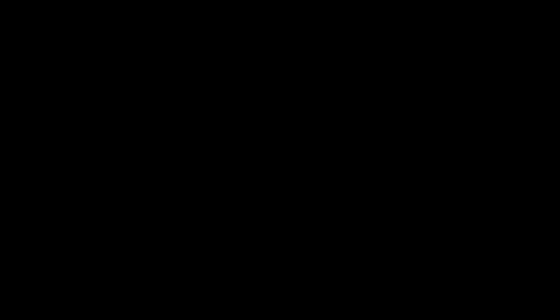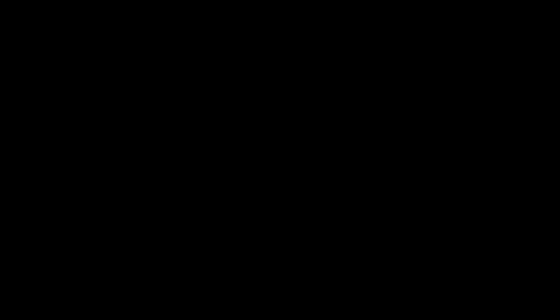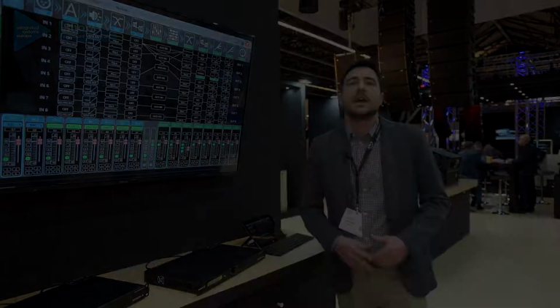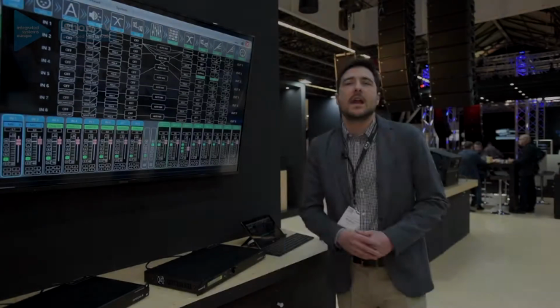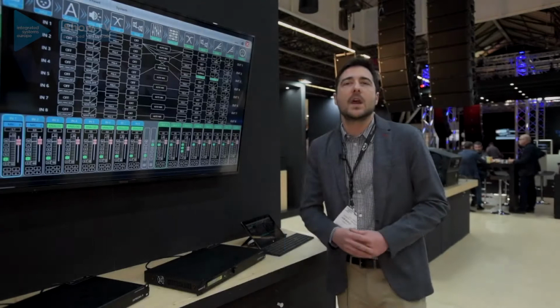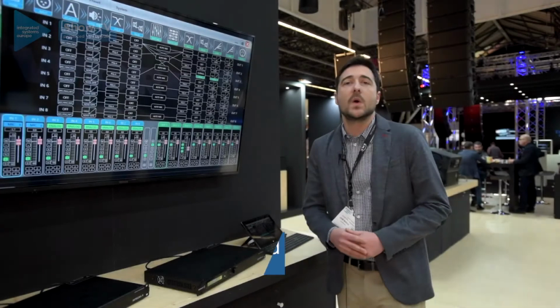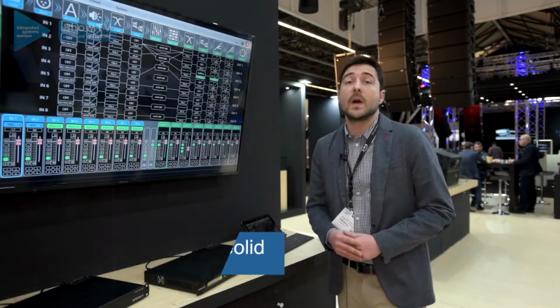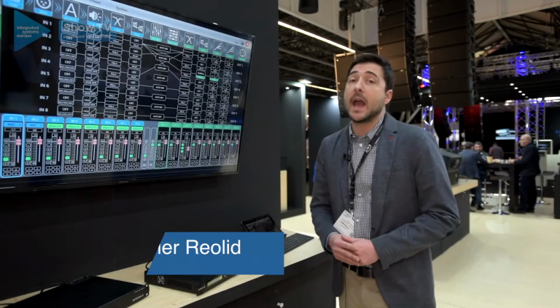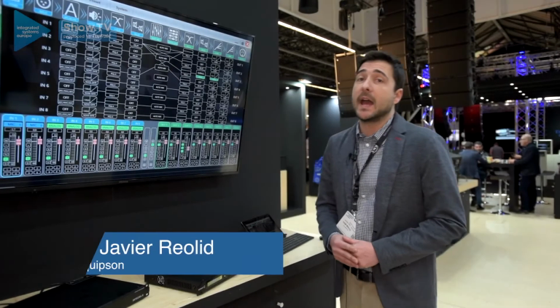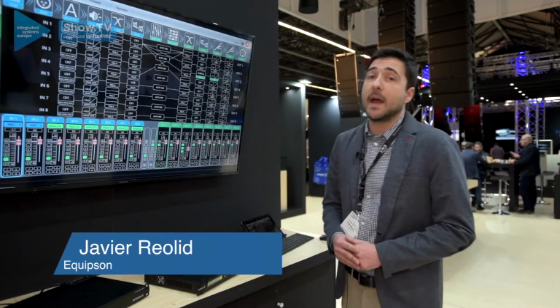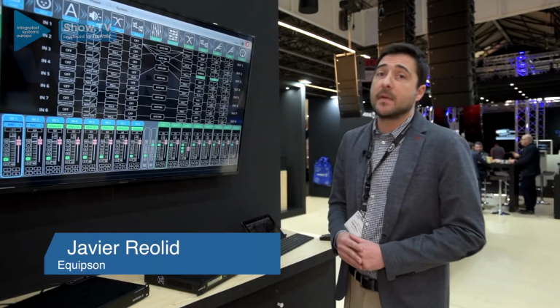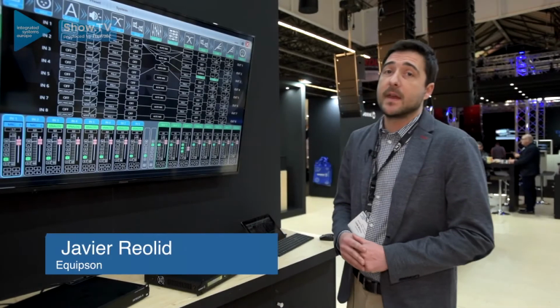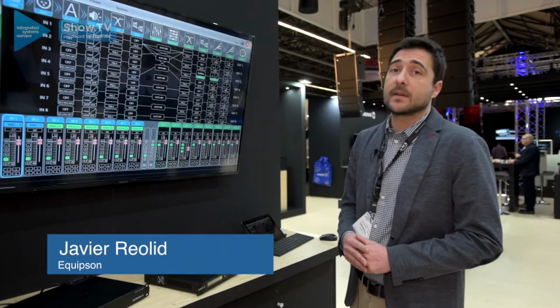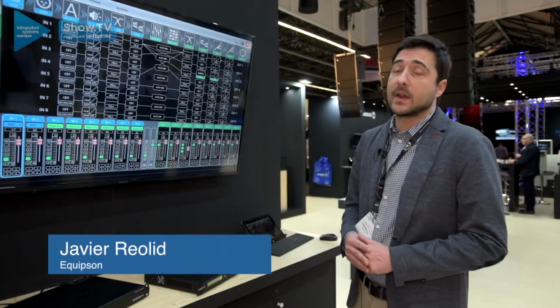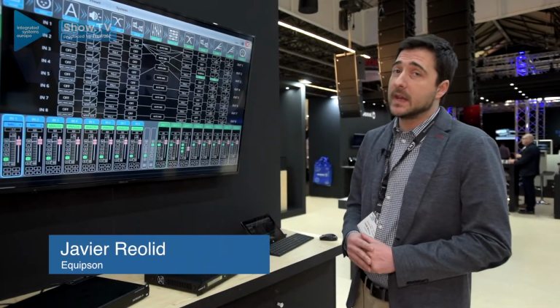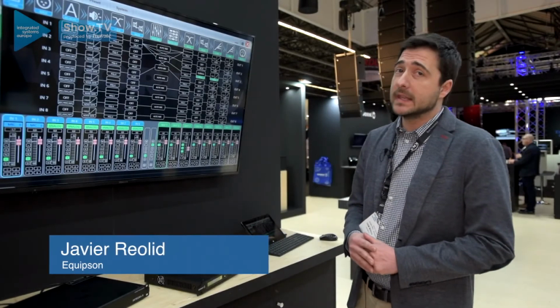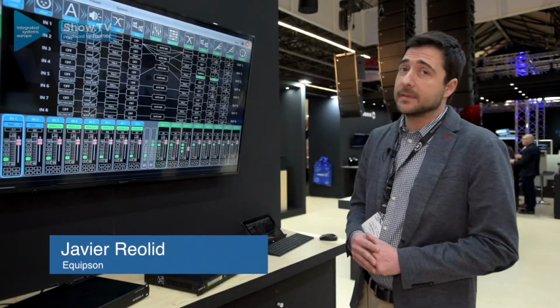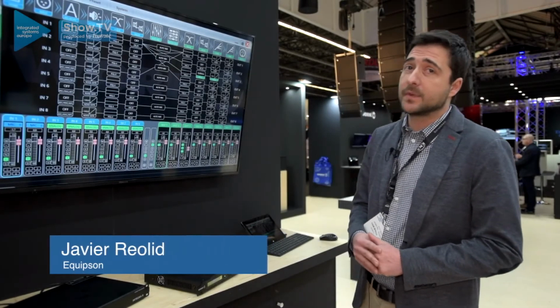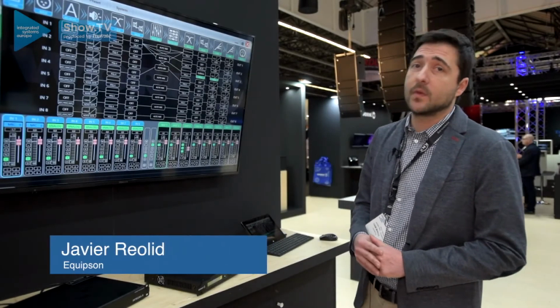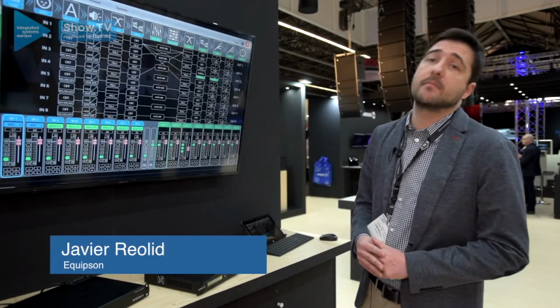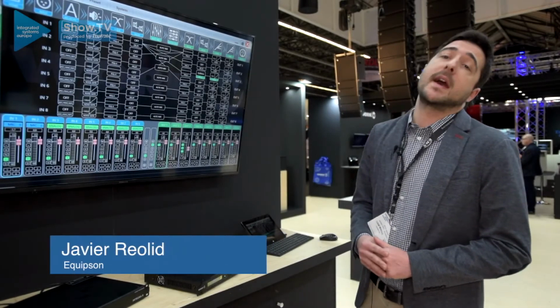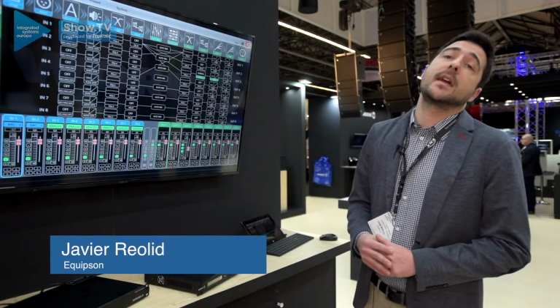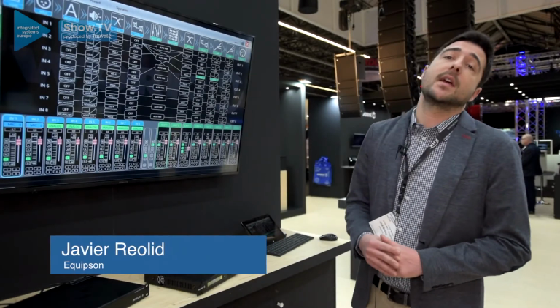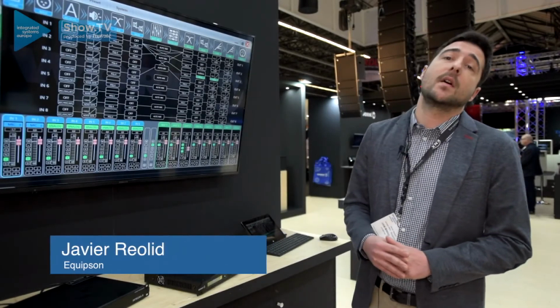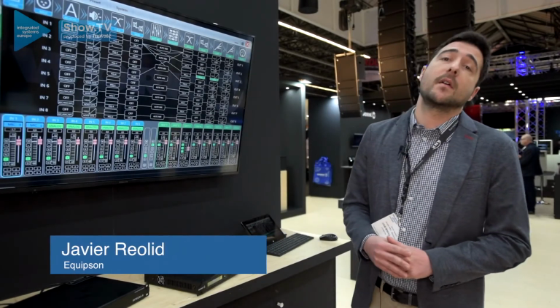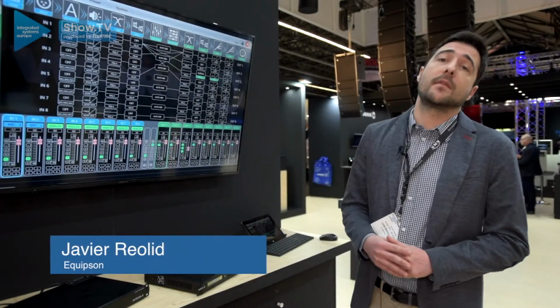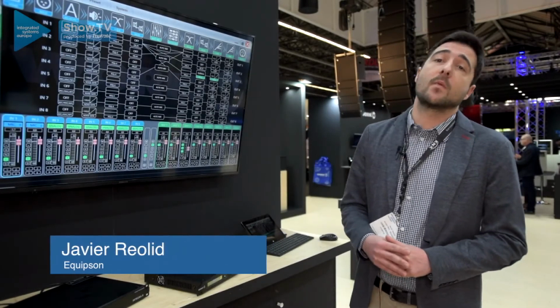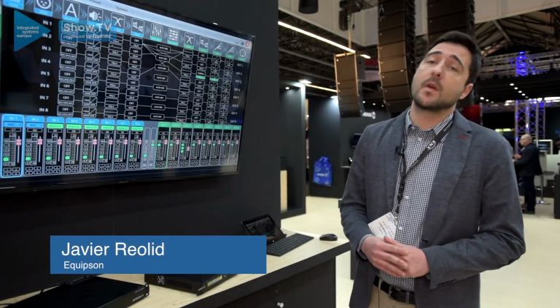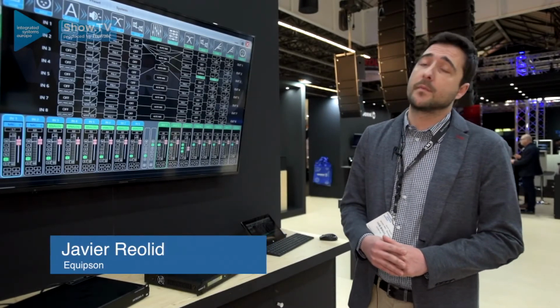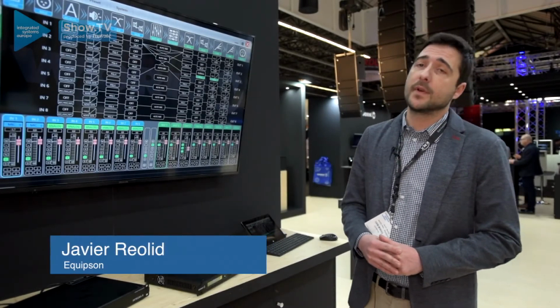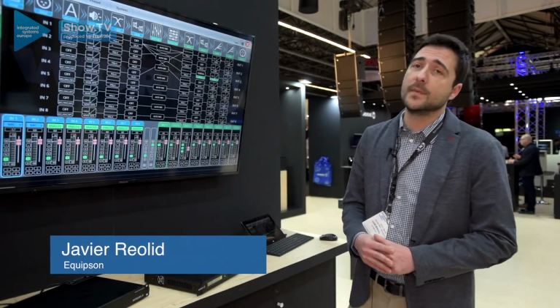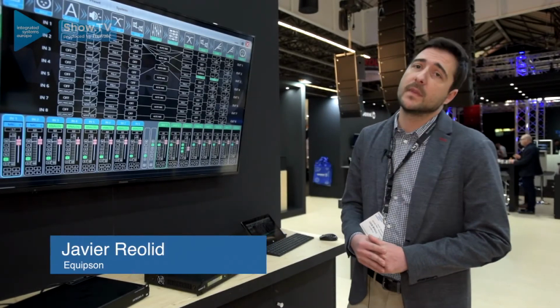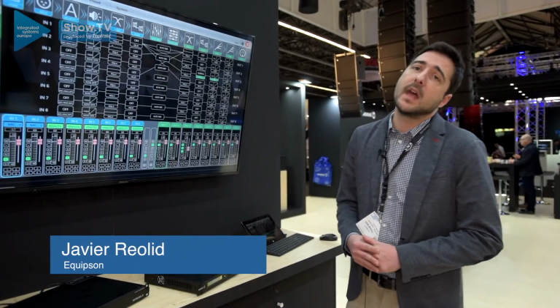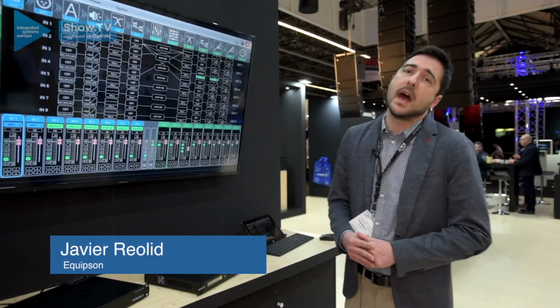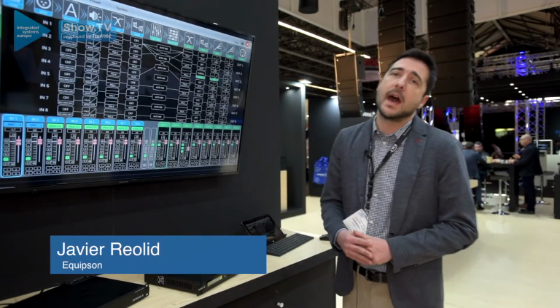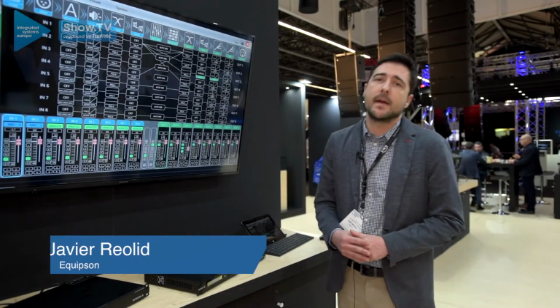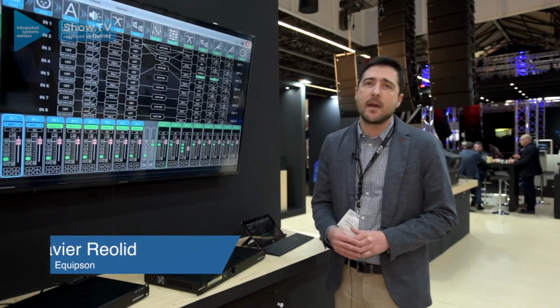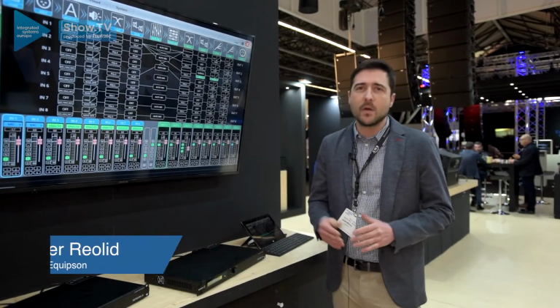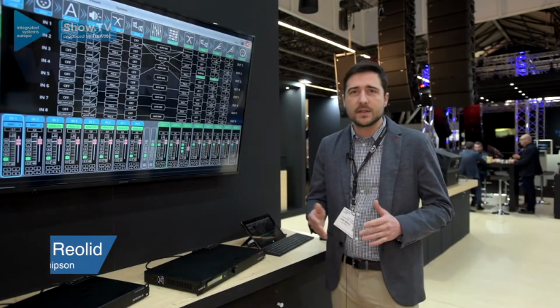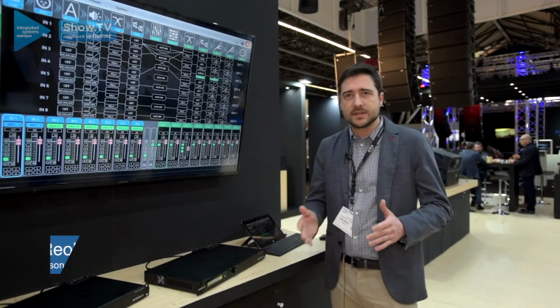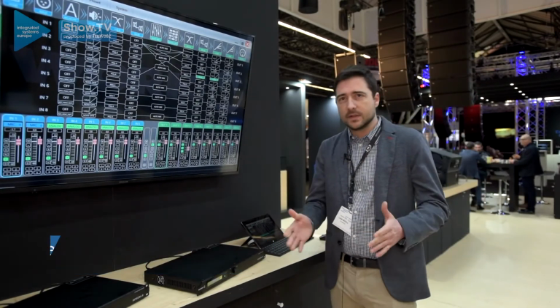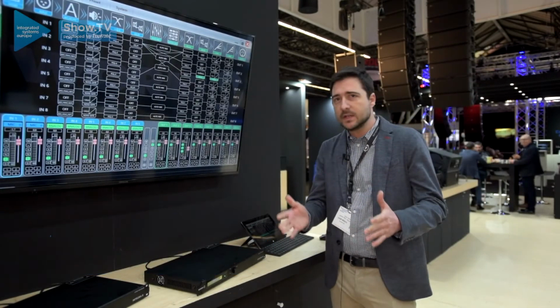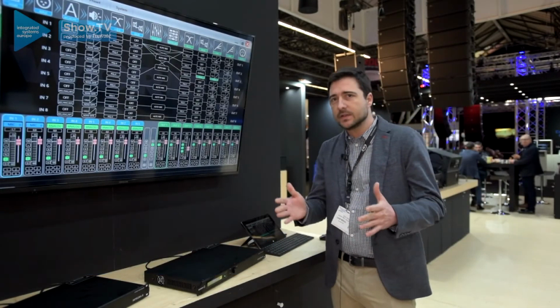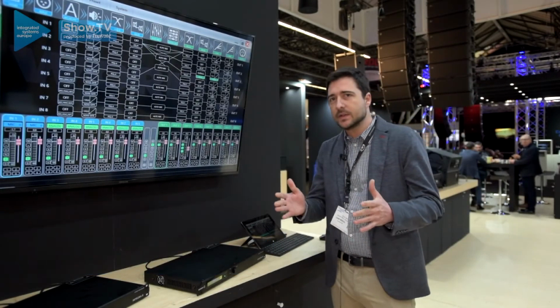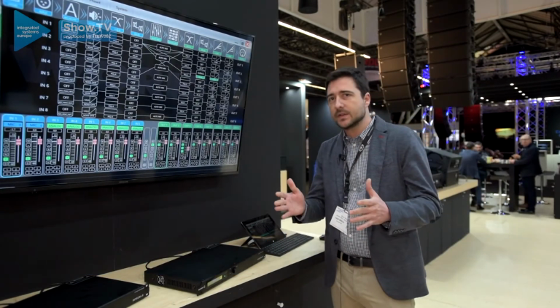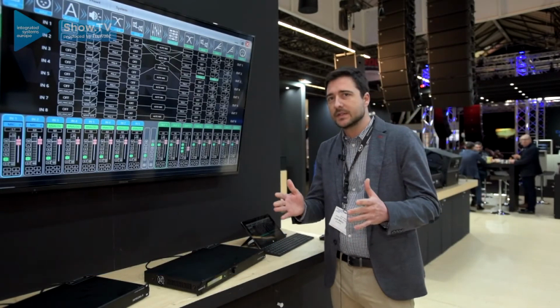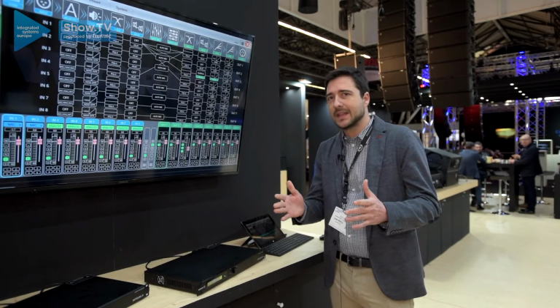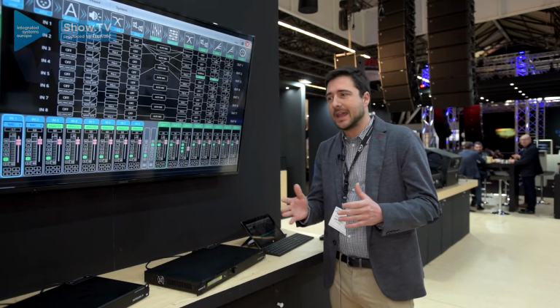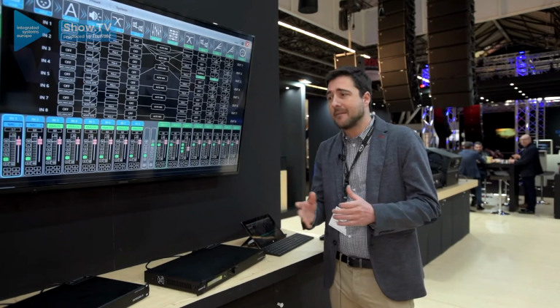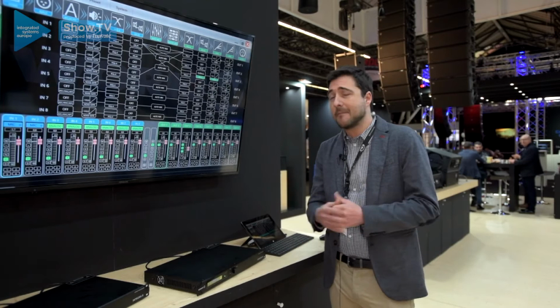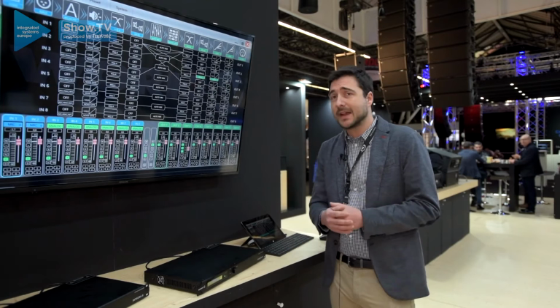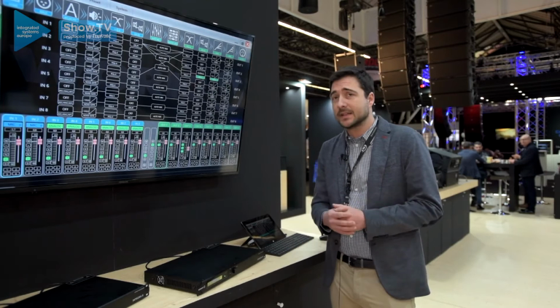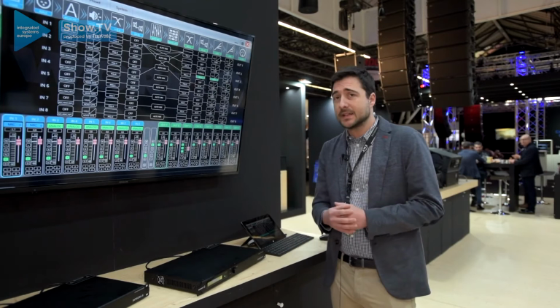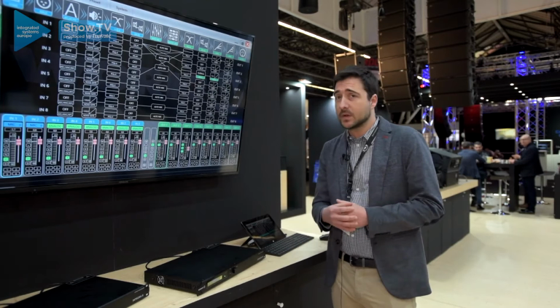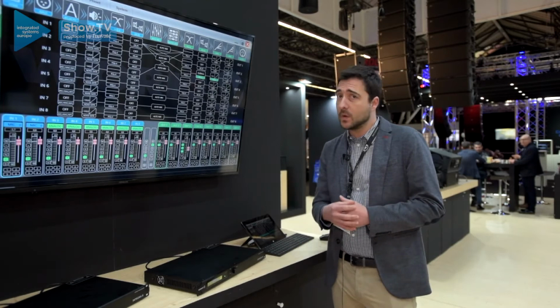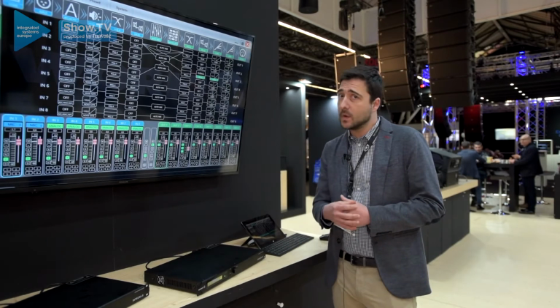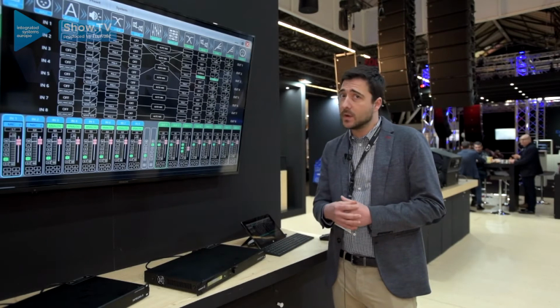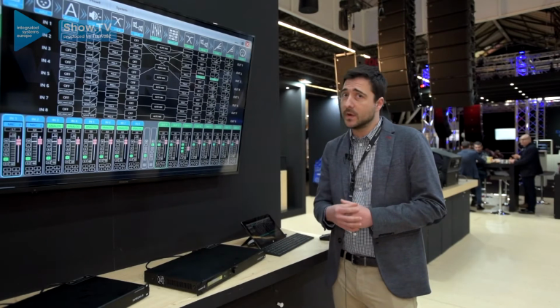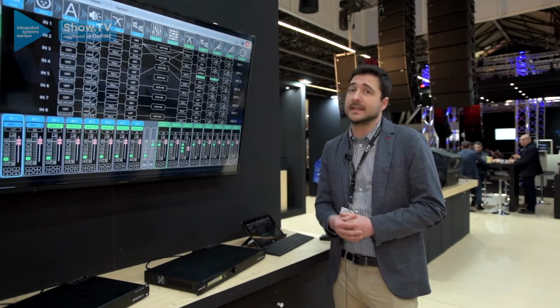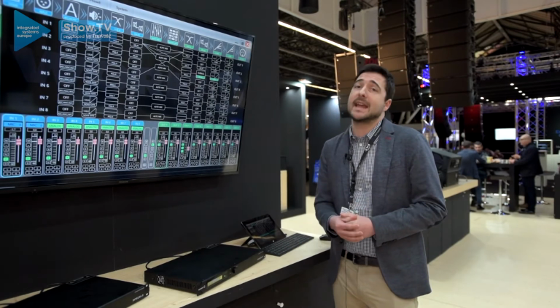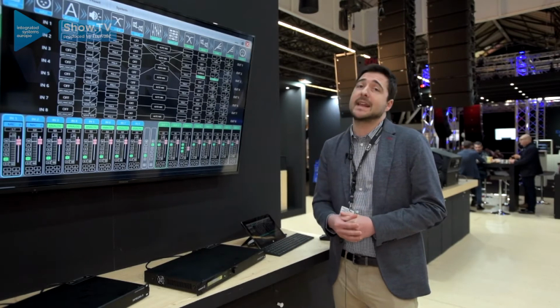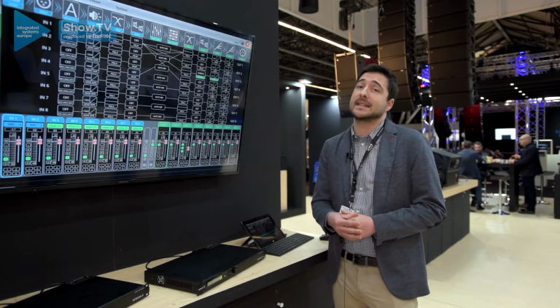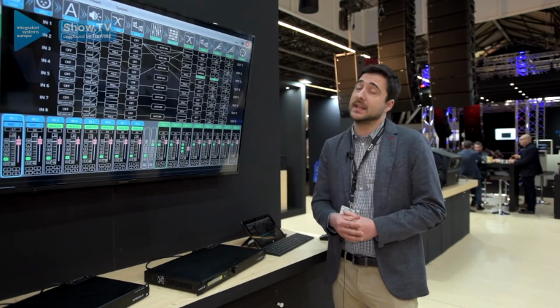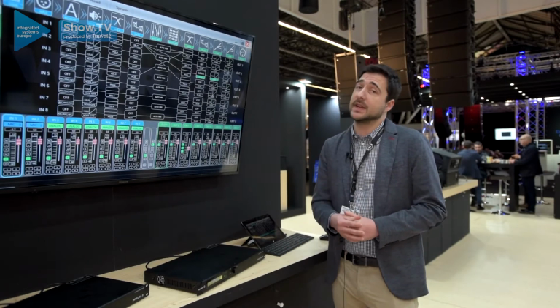Hello, I'm Javier Reolit, Product Manager of WorkPro, and I'm going to introduce the Matrix Audio Integra series.